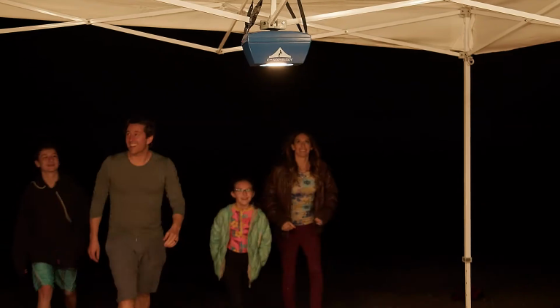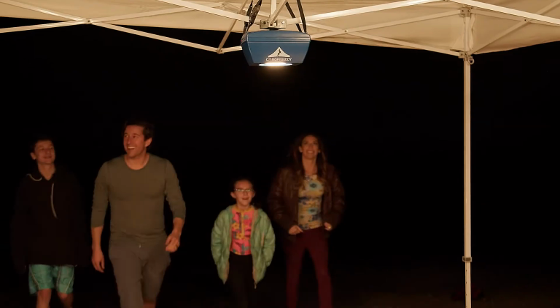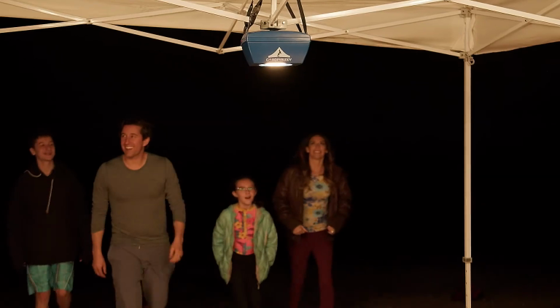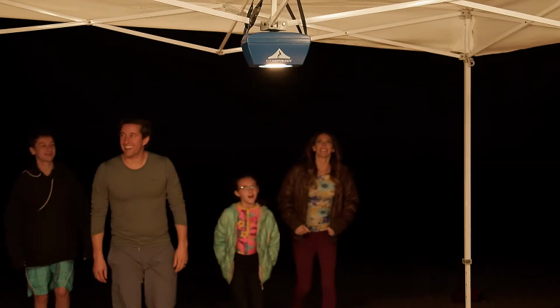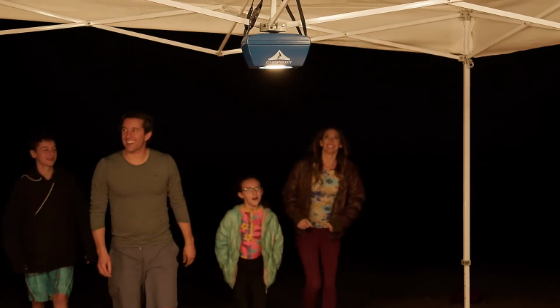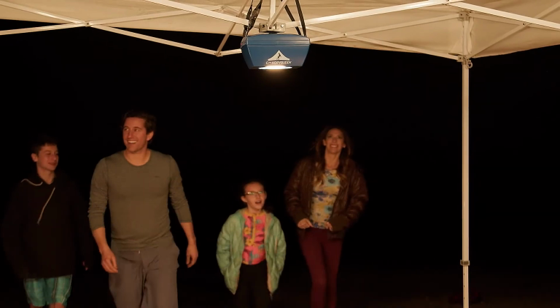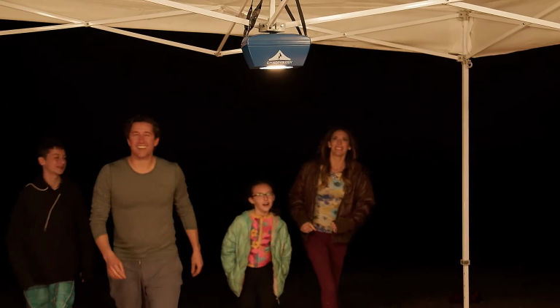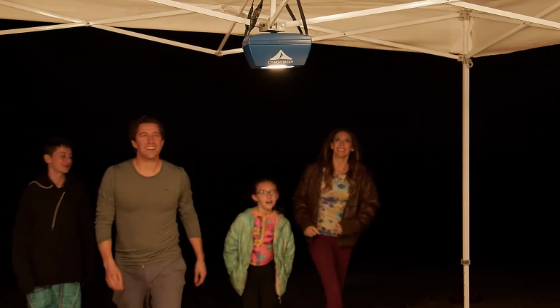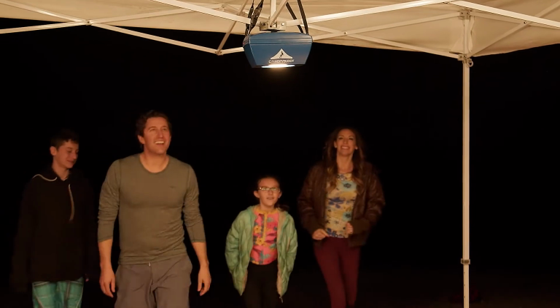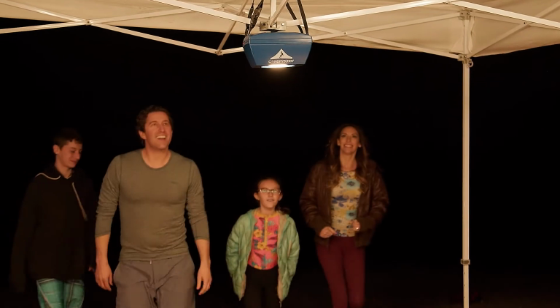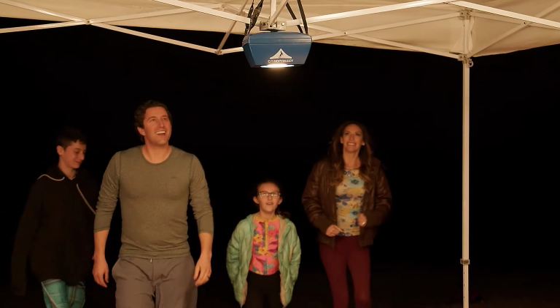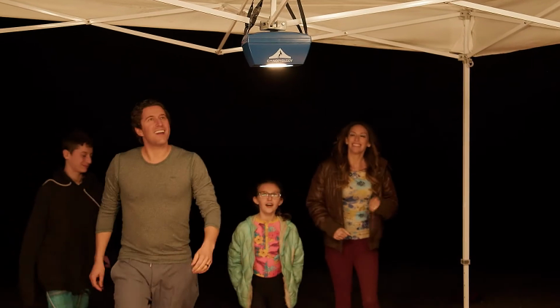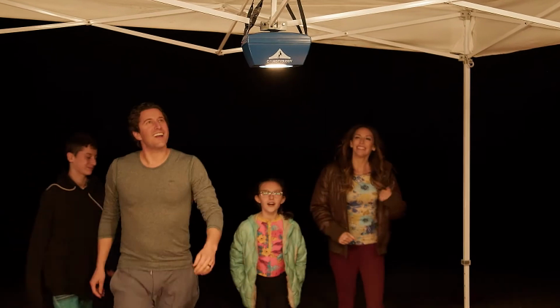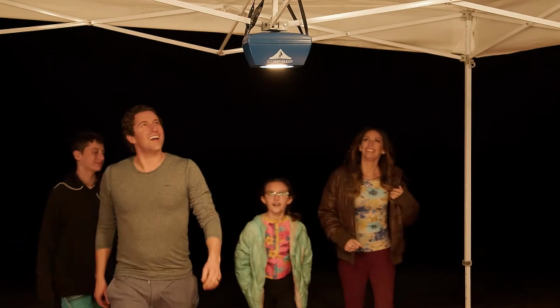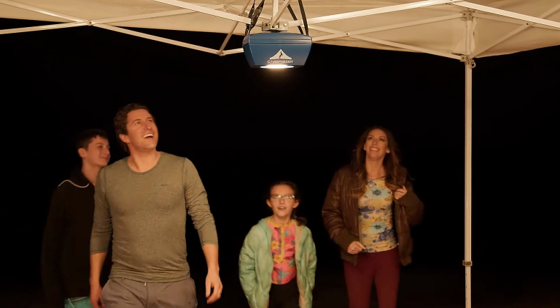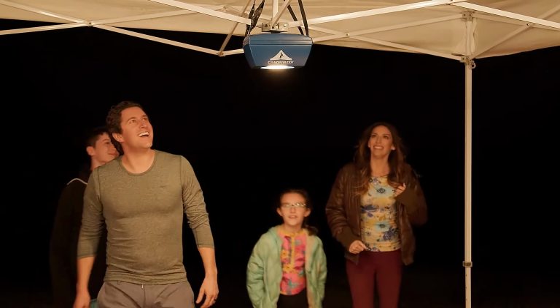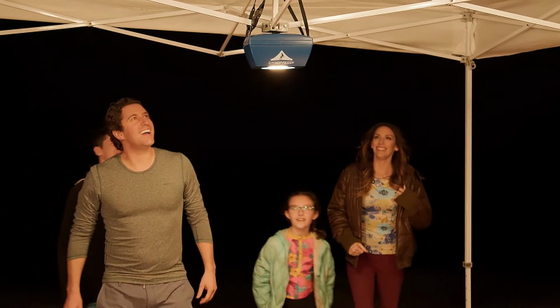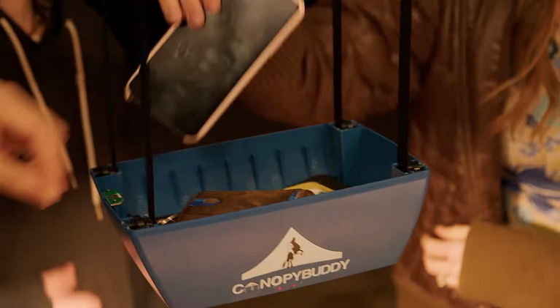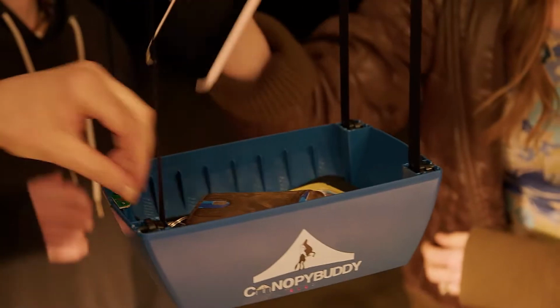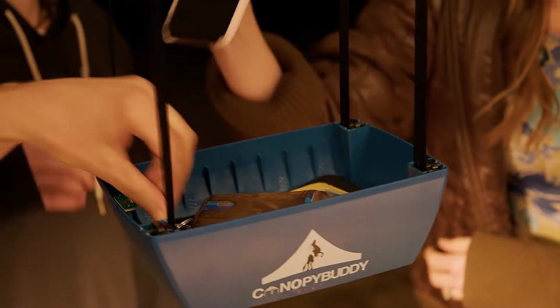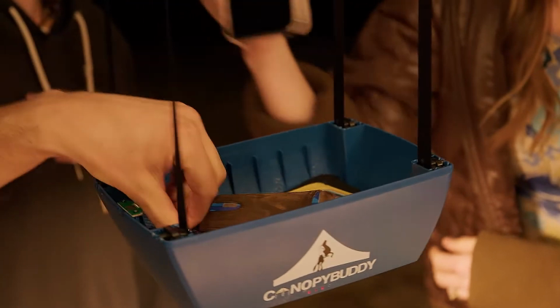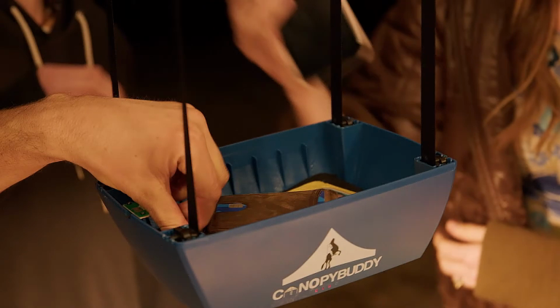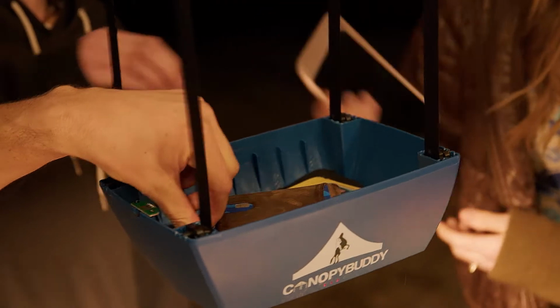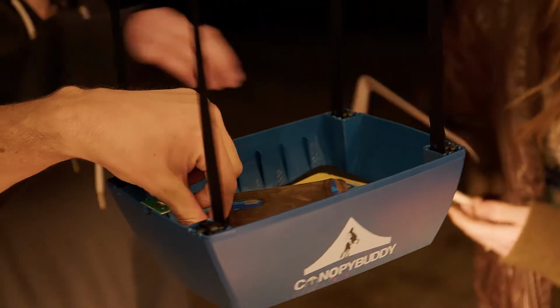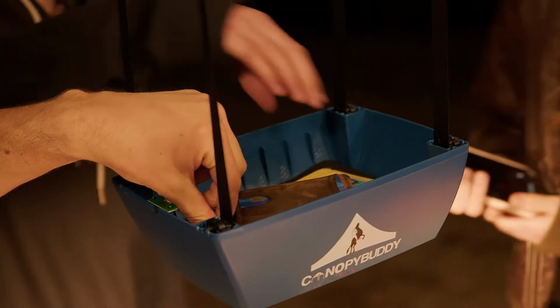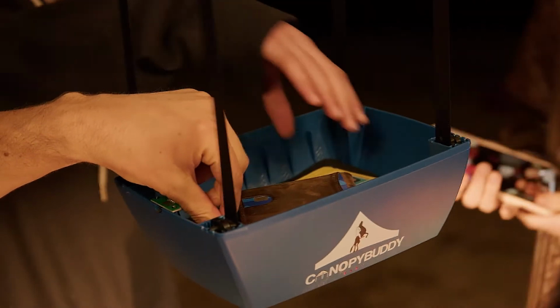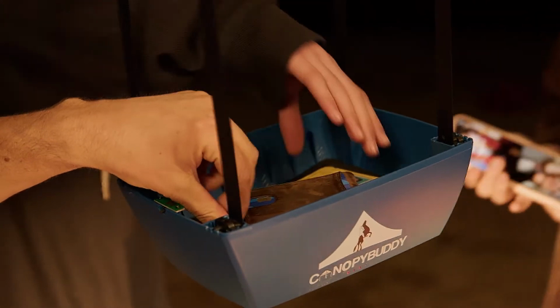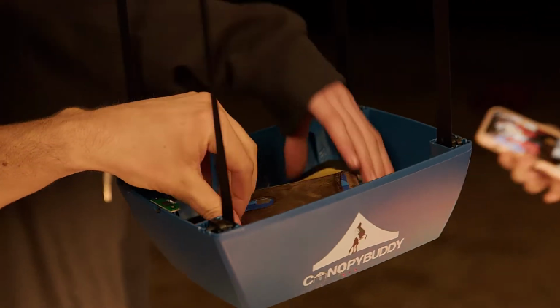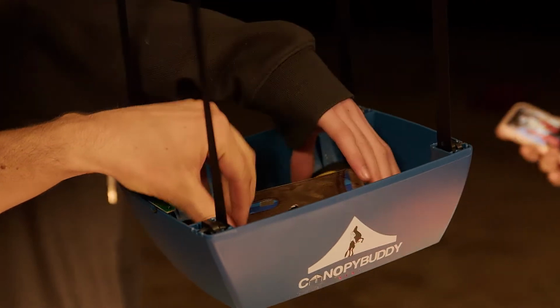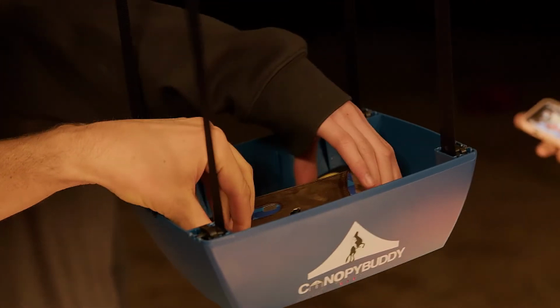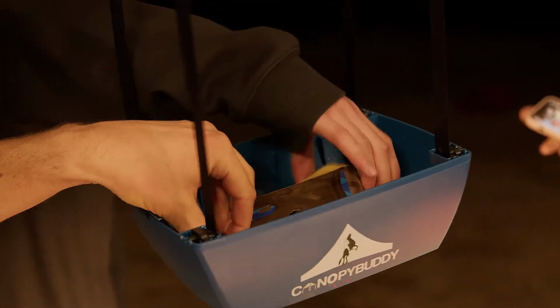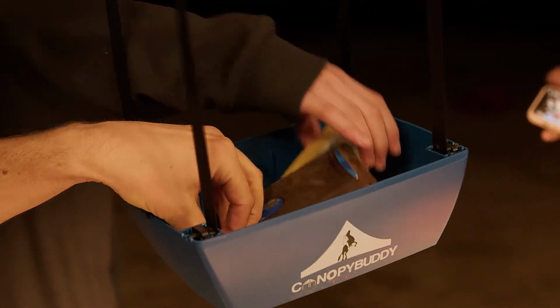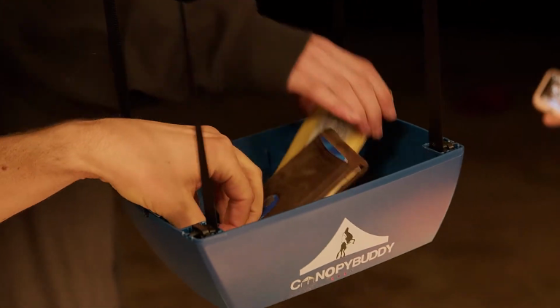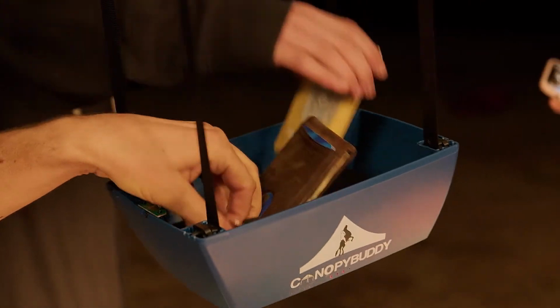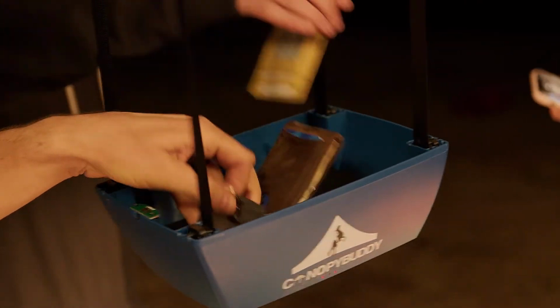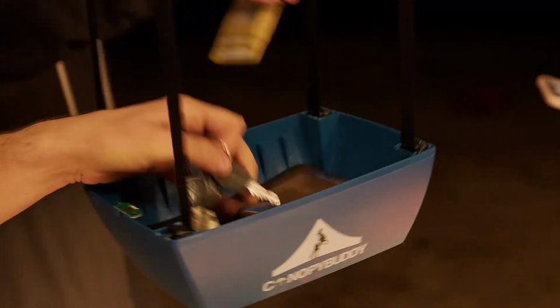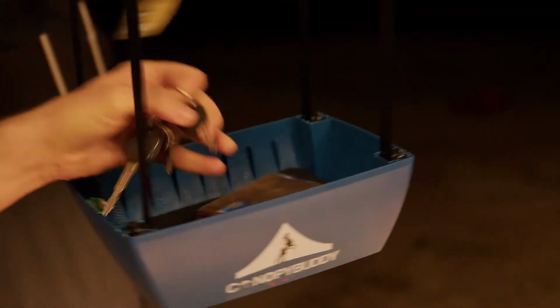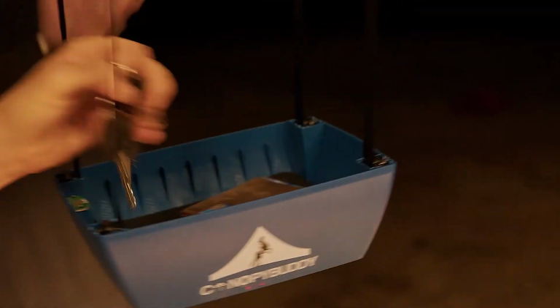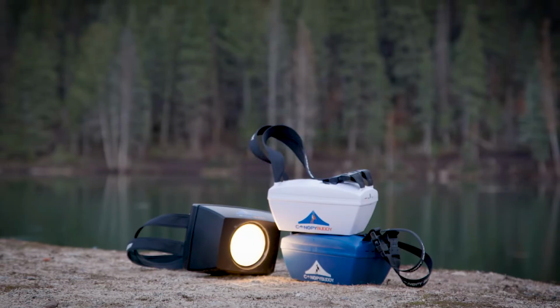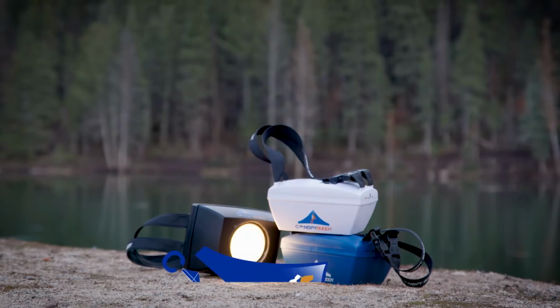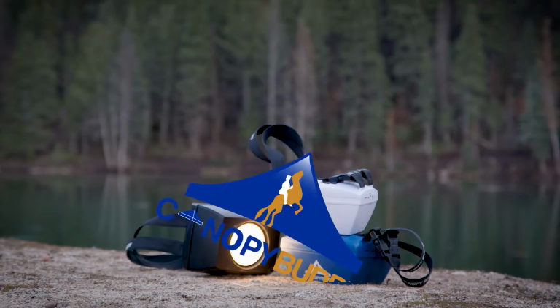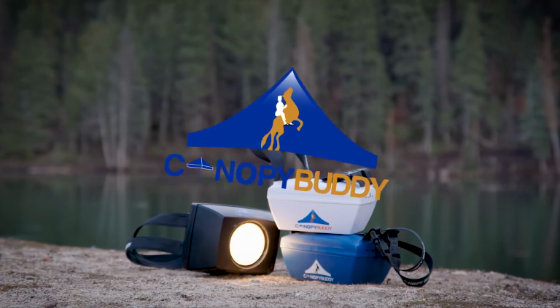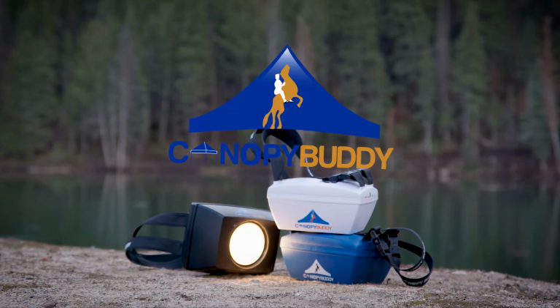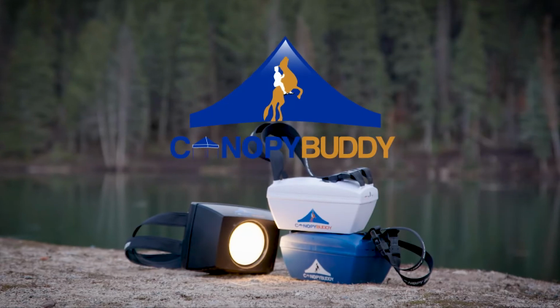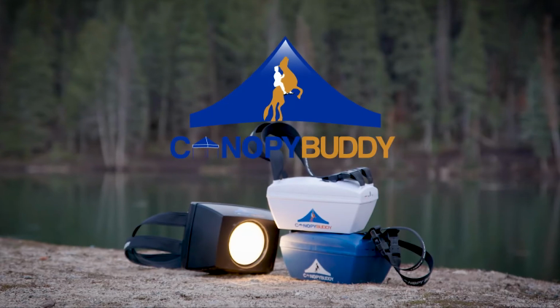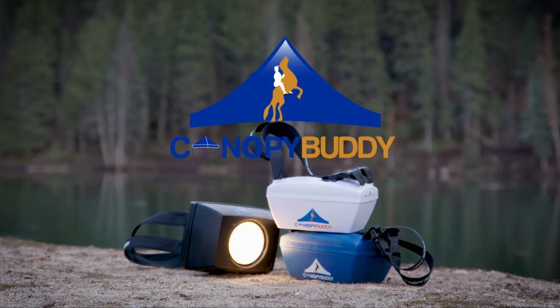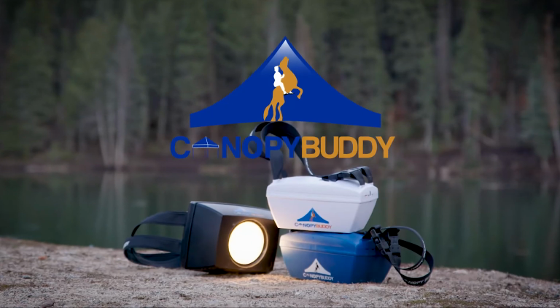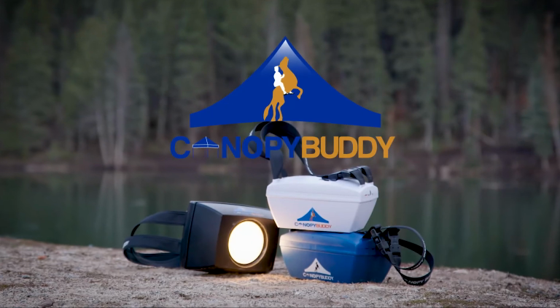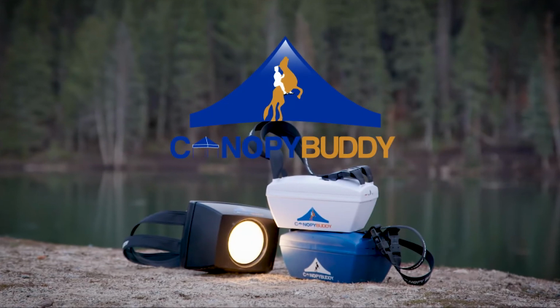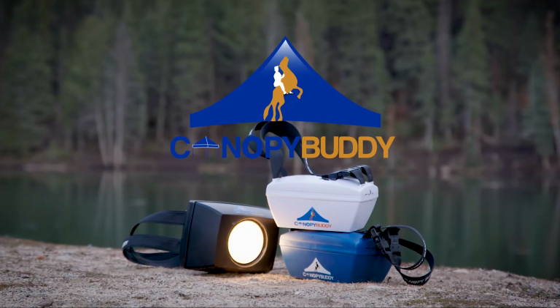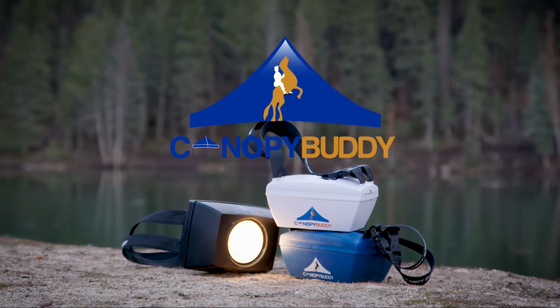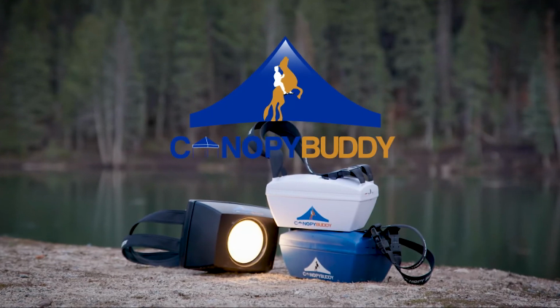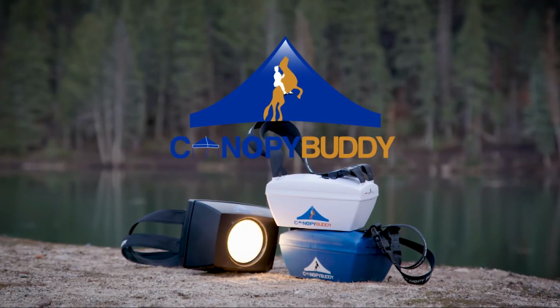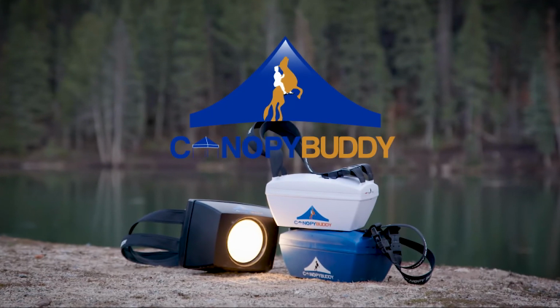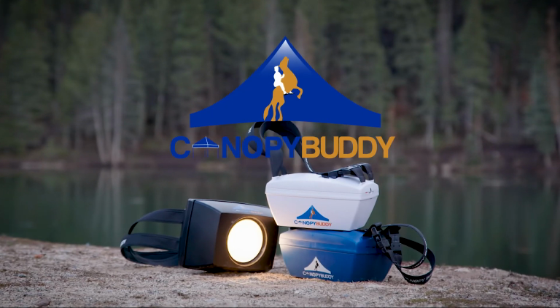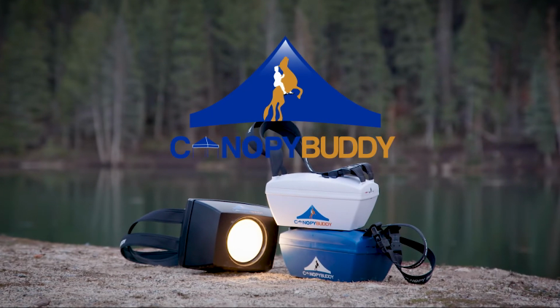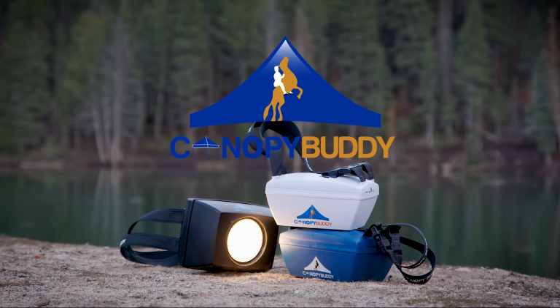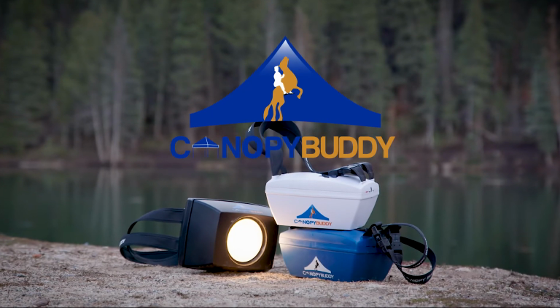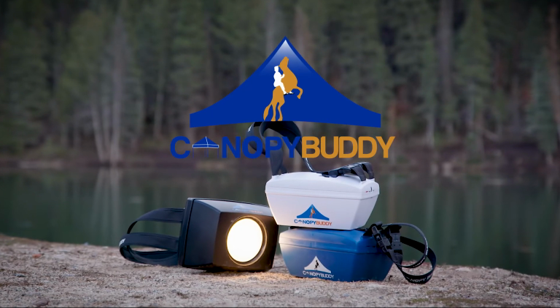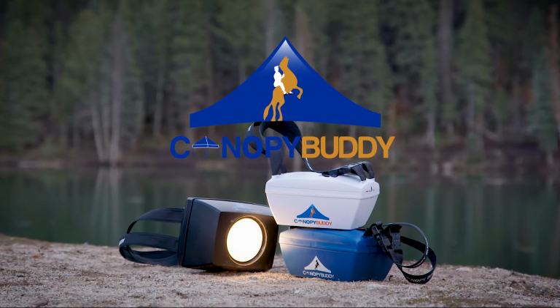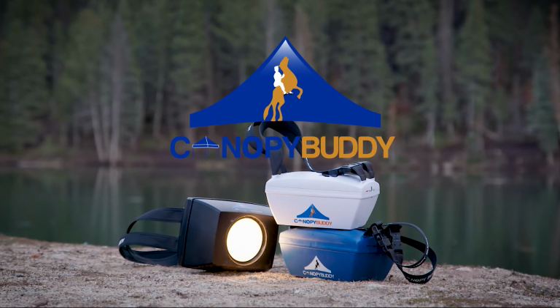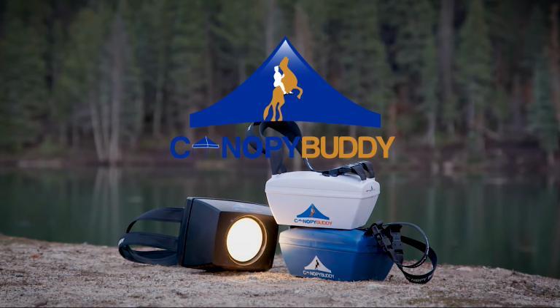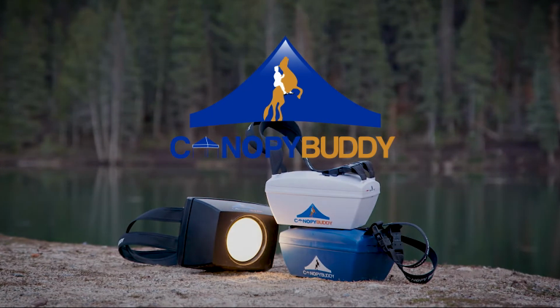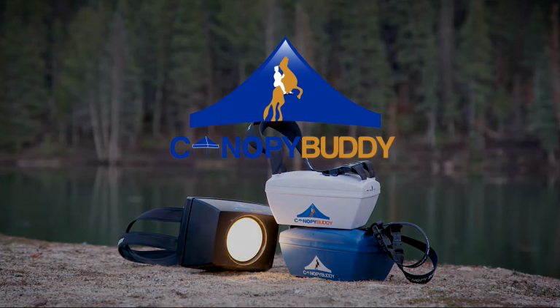No matter what your outdoor is, The Vault by Canopy Buddy has you covered. Click the link today and relax with The Vault by Canopy Buddy.